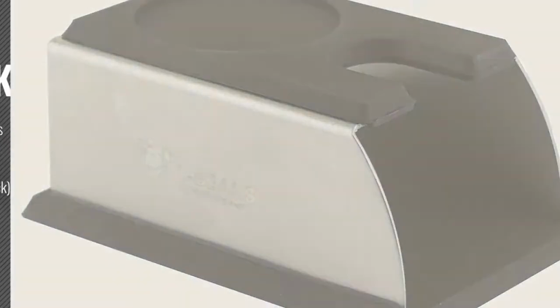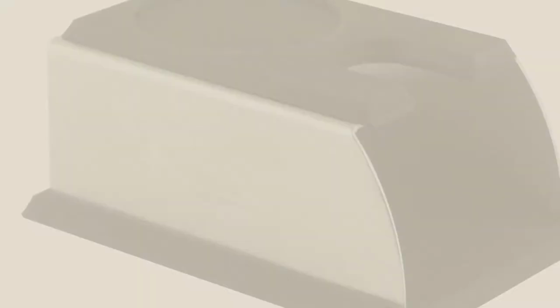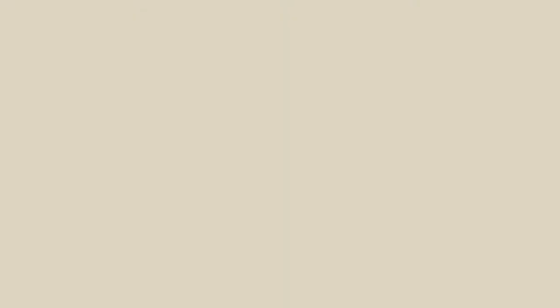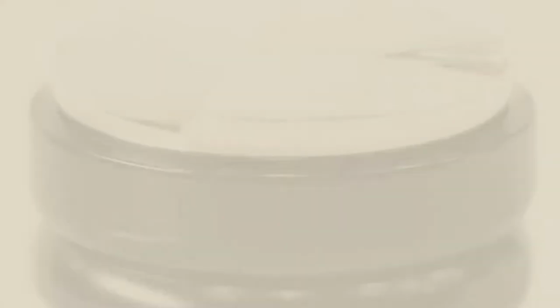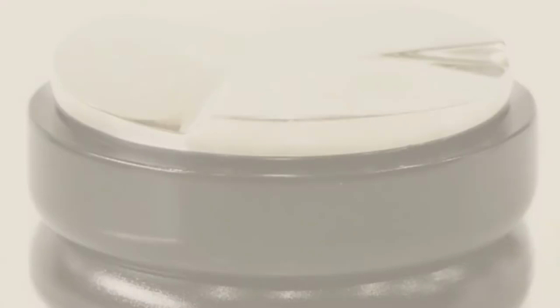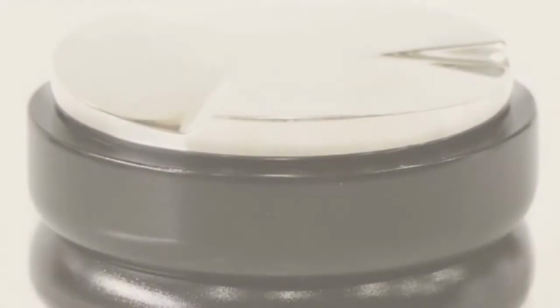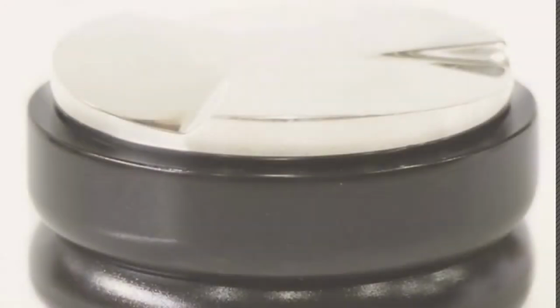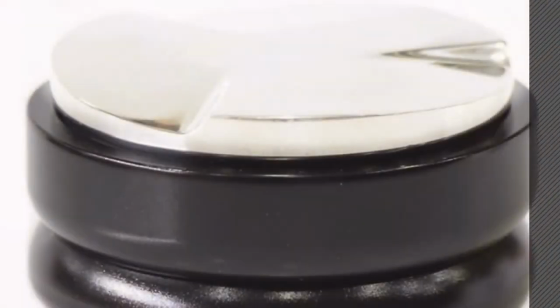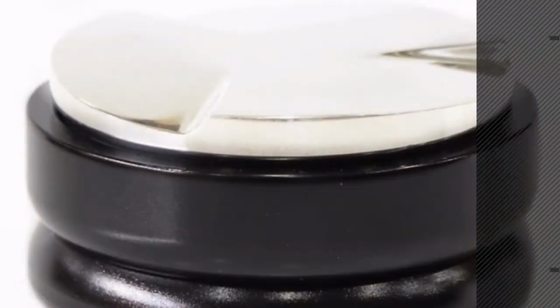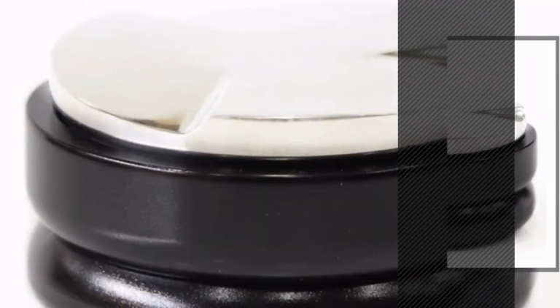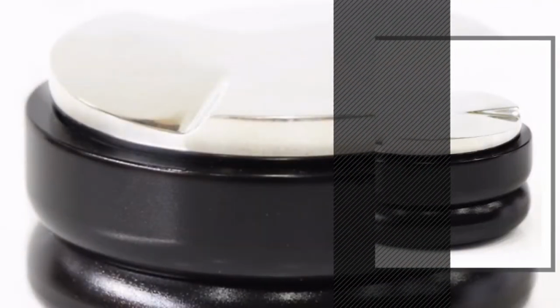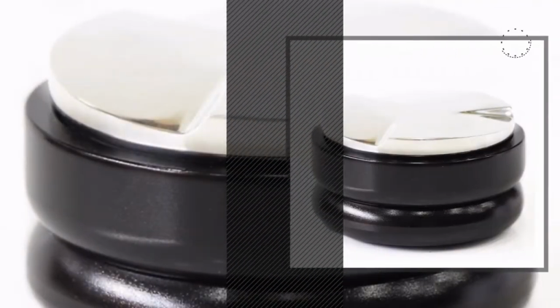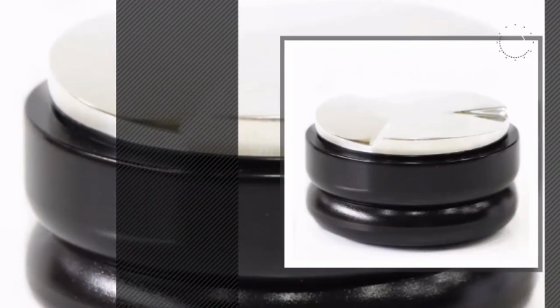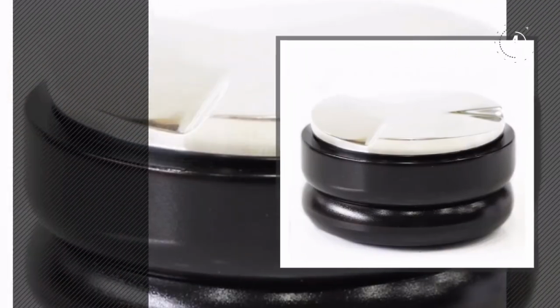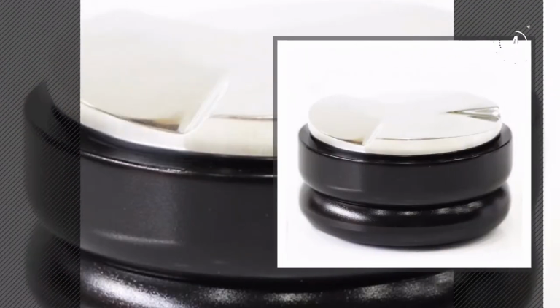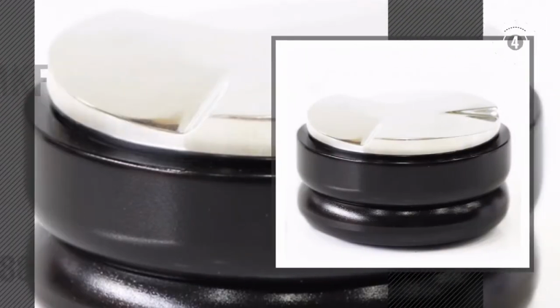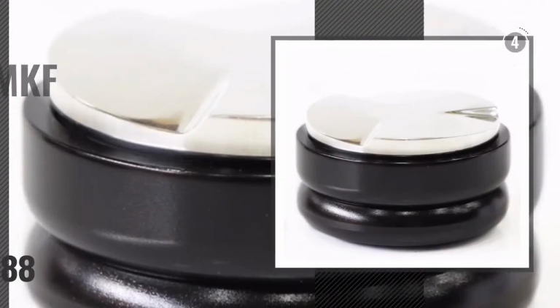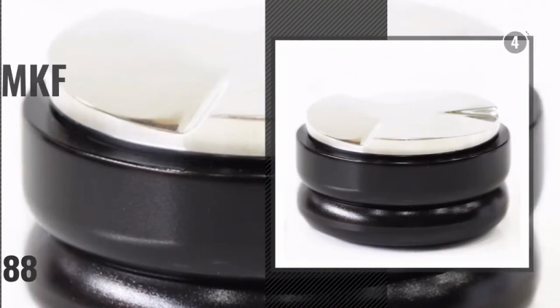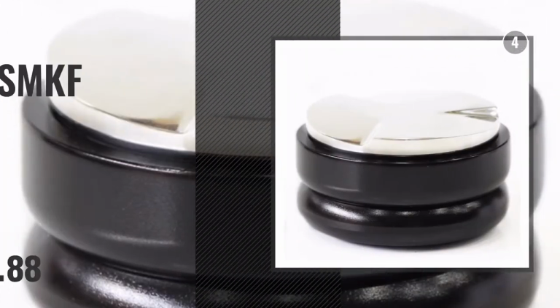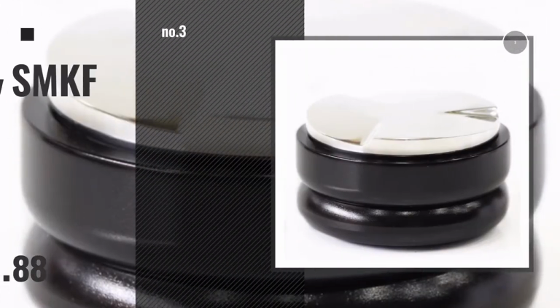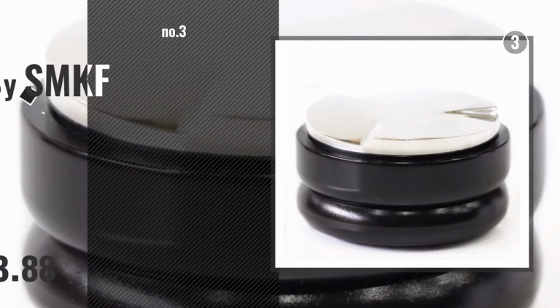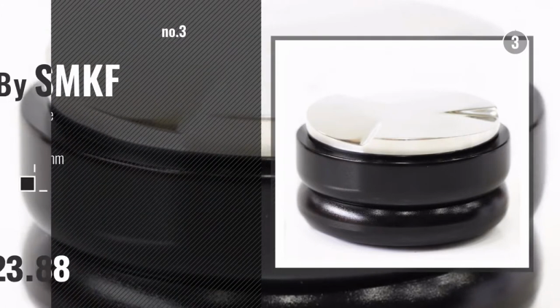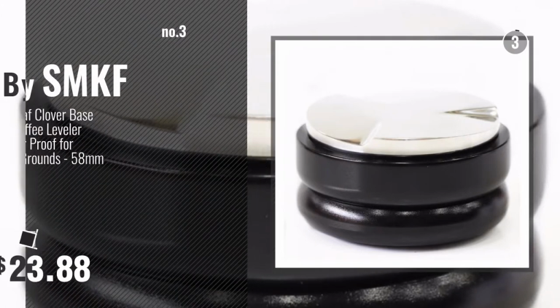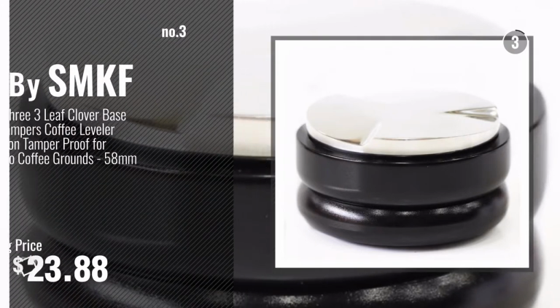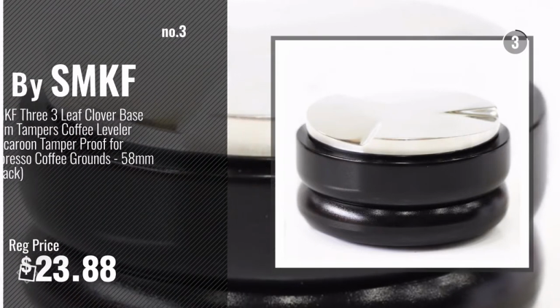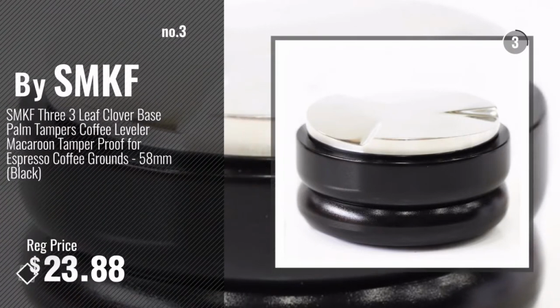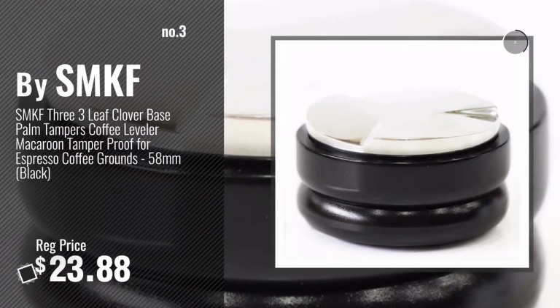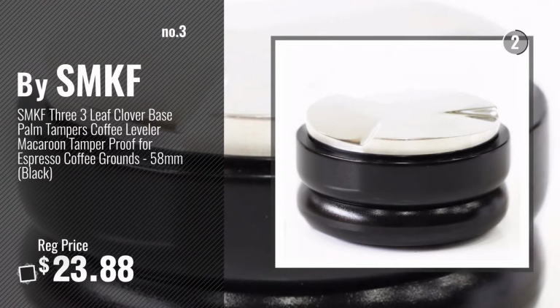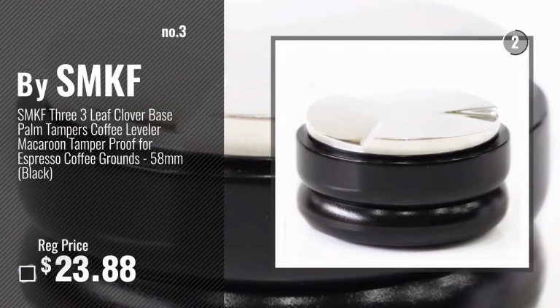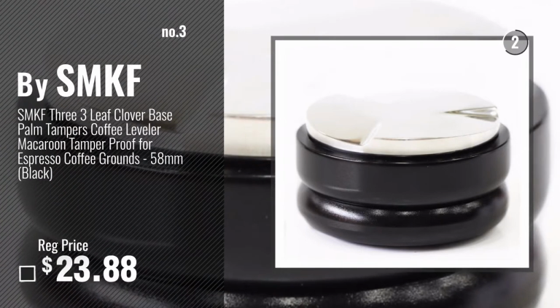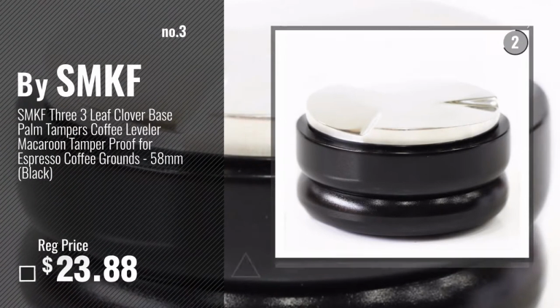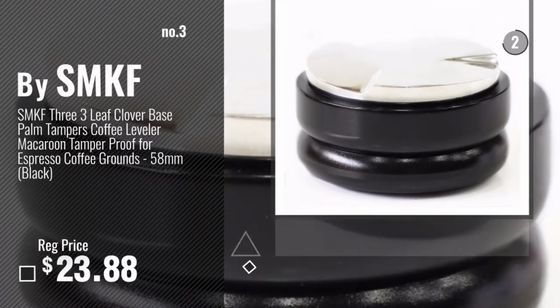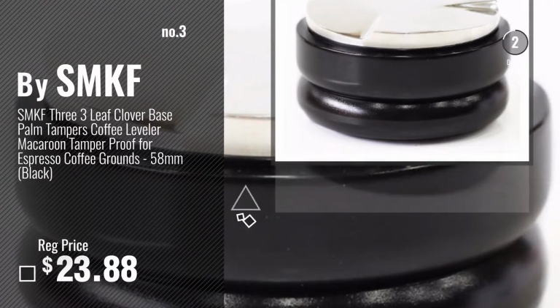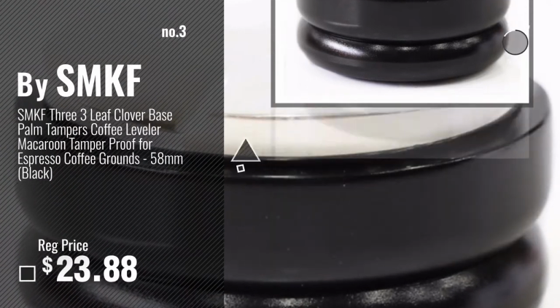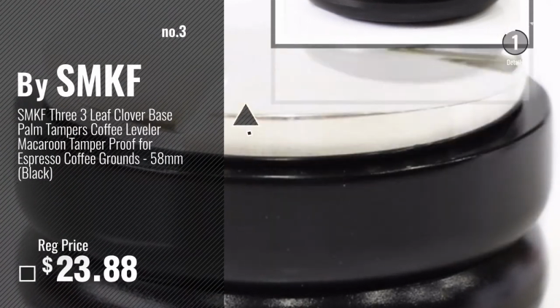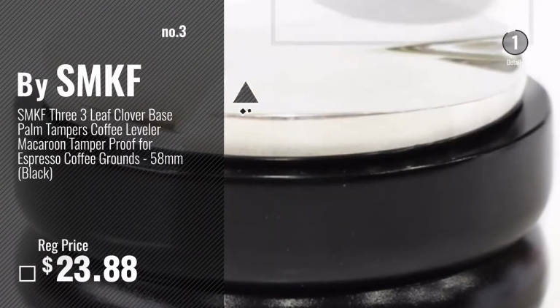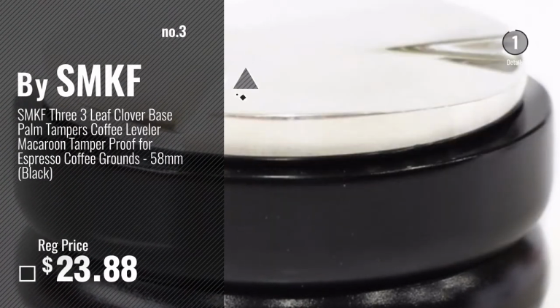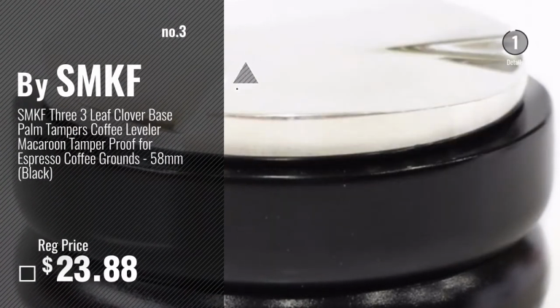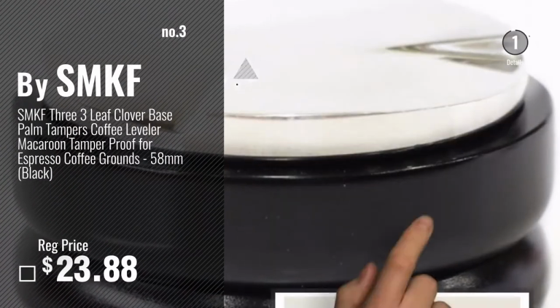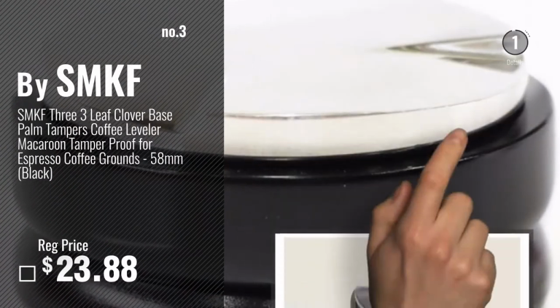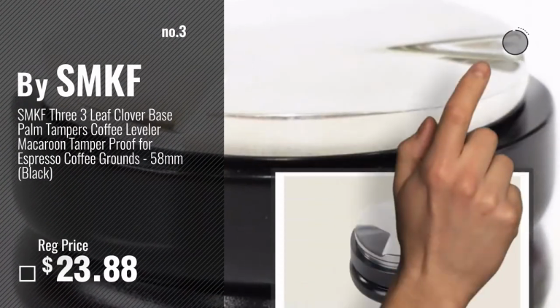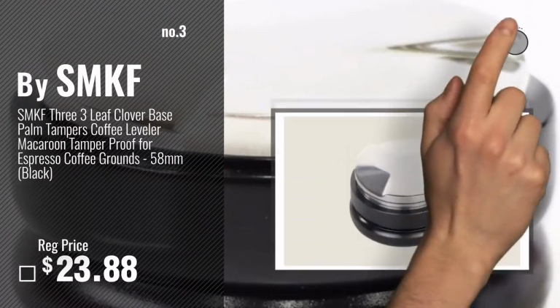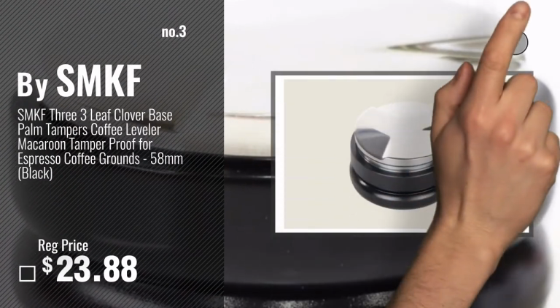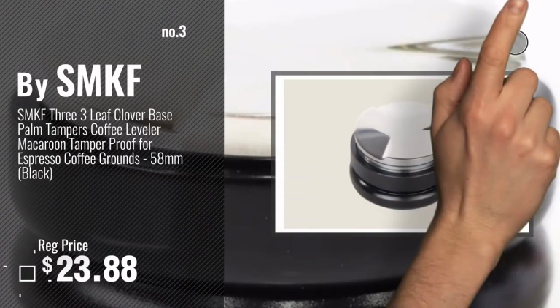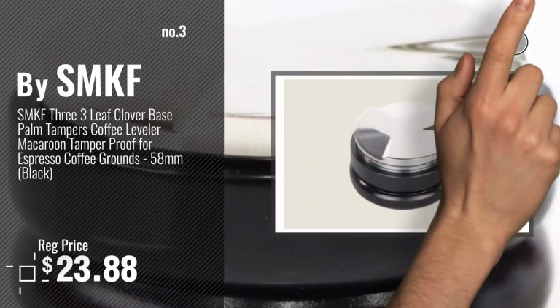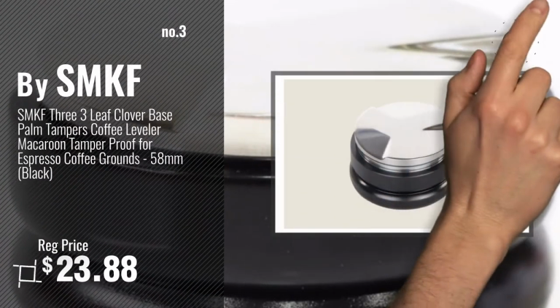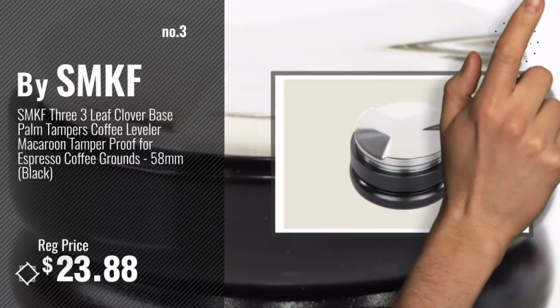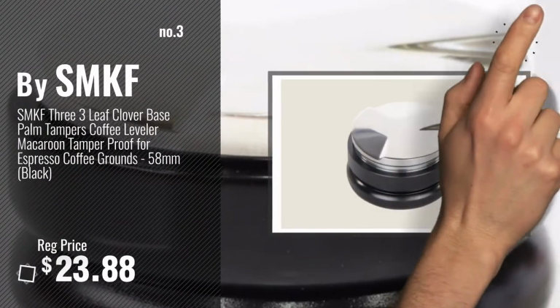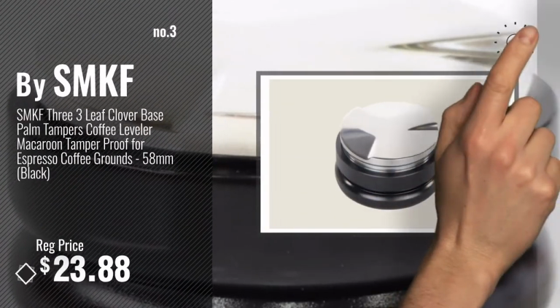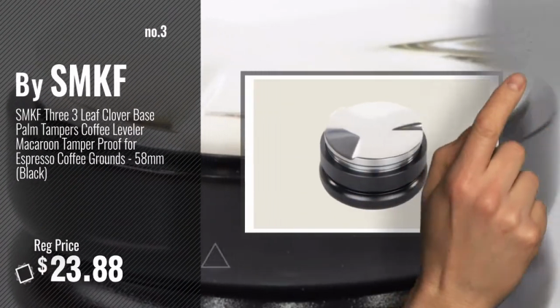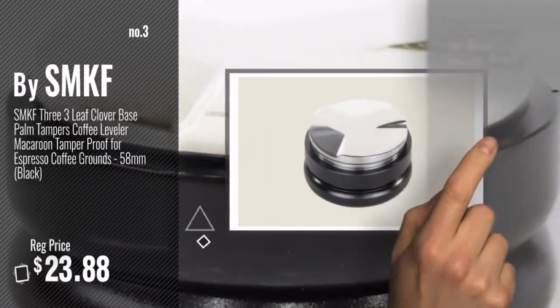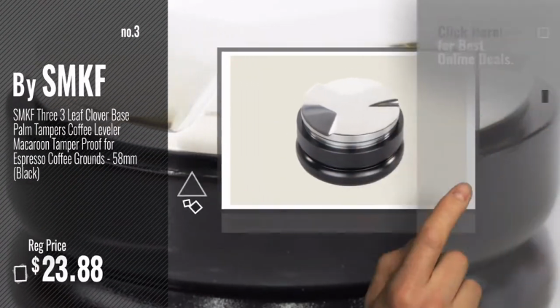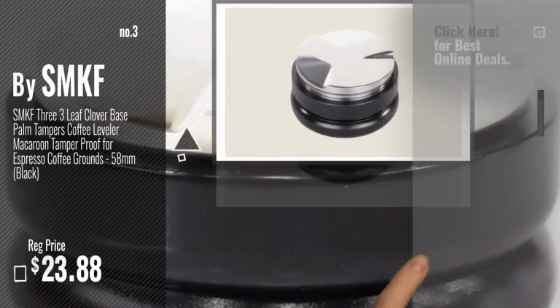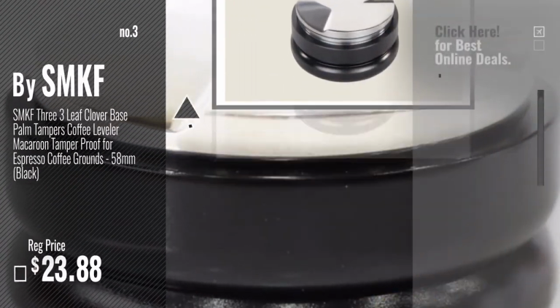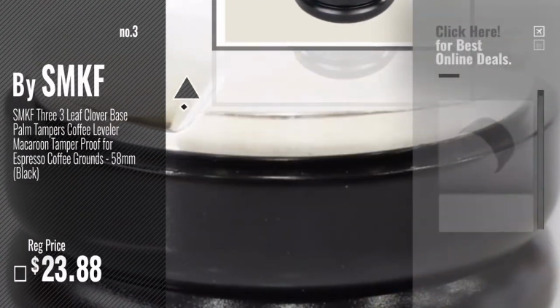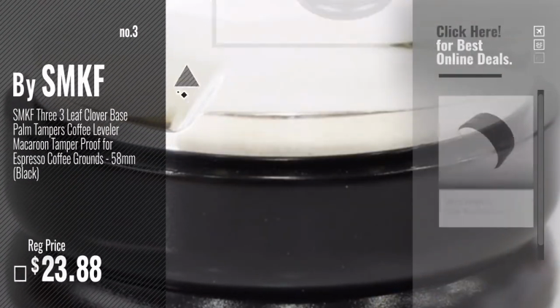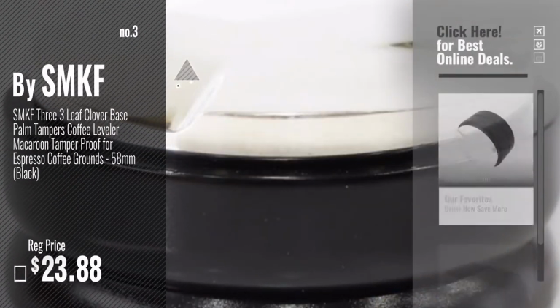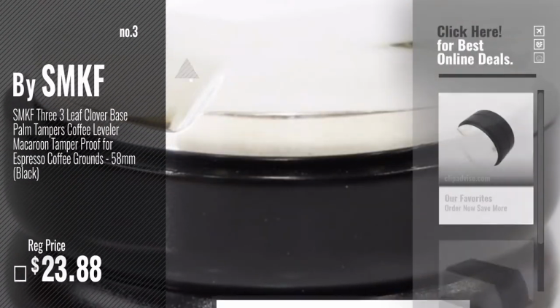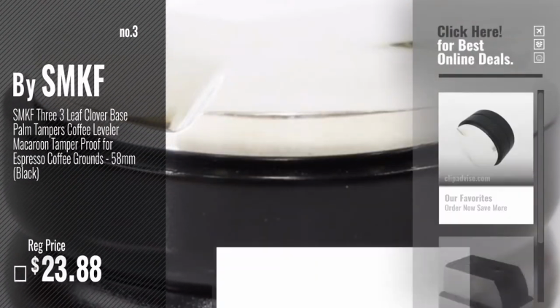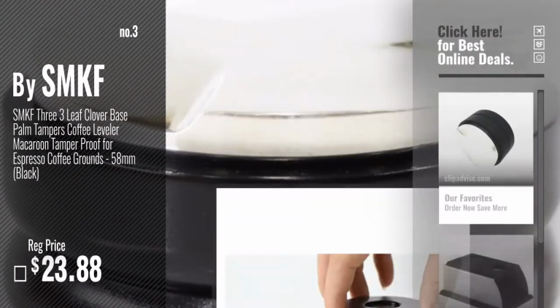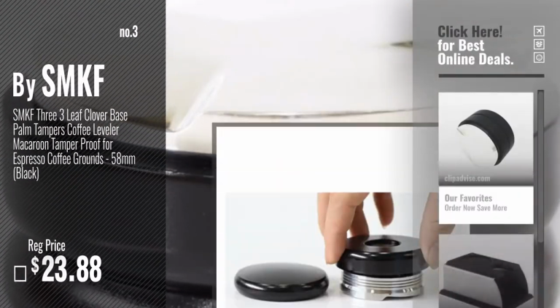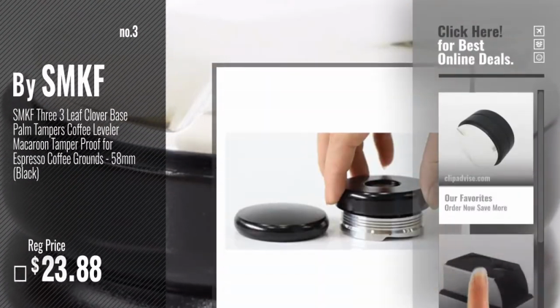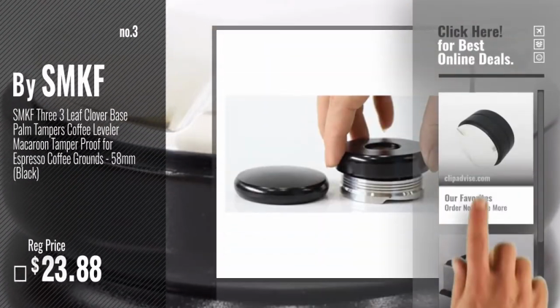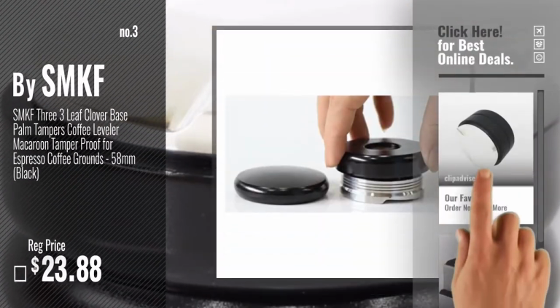Number 3. For more info about these great coffee maker parts, just click this circle now.